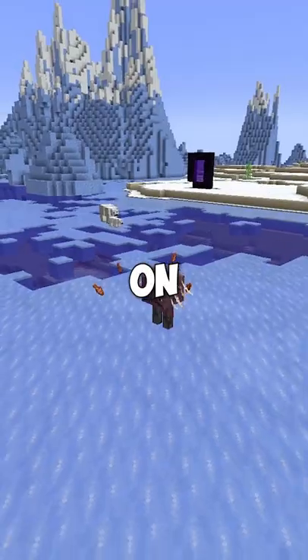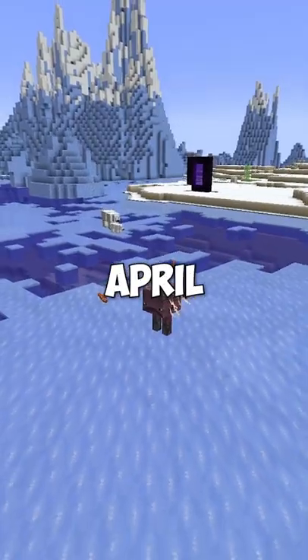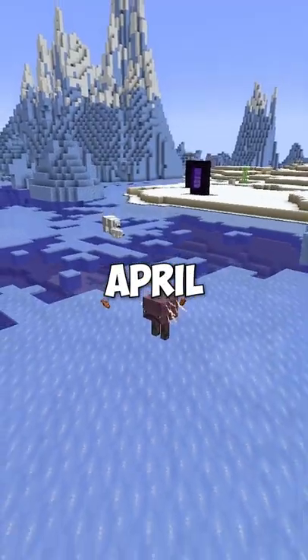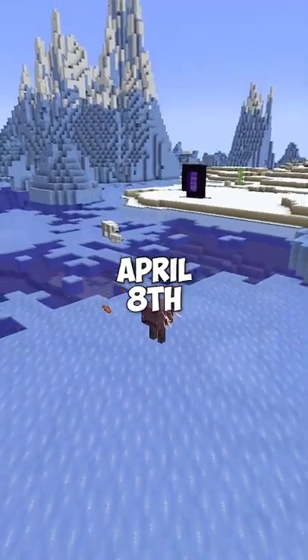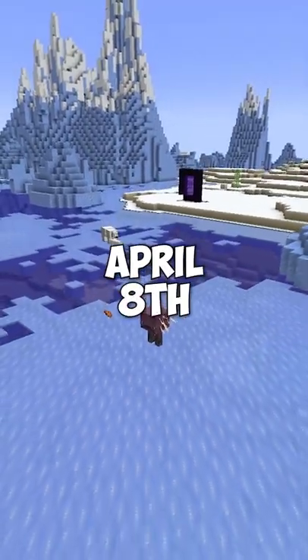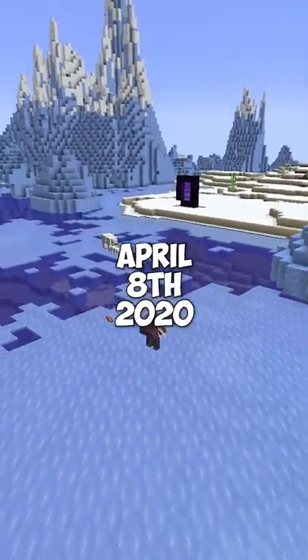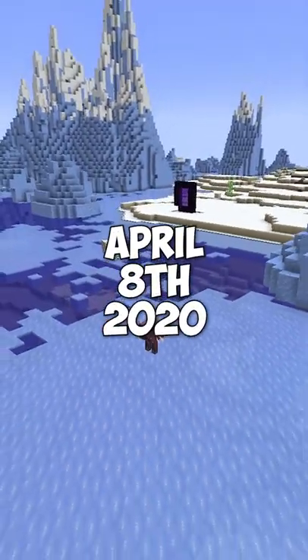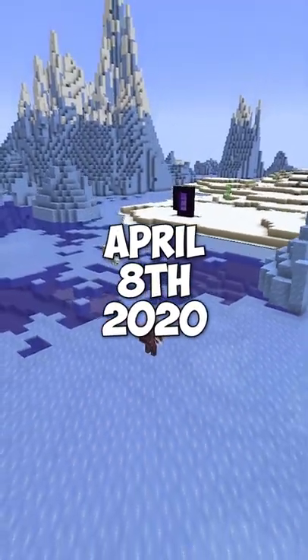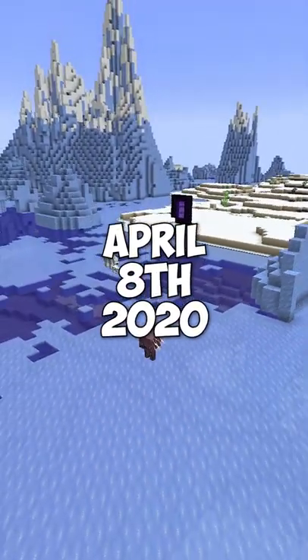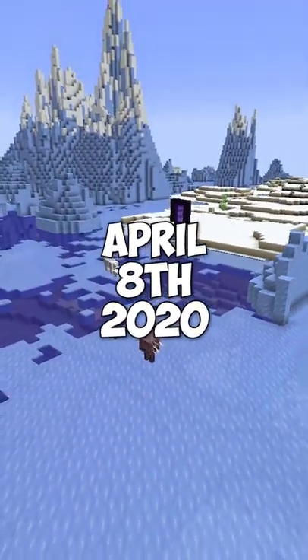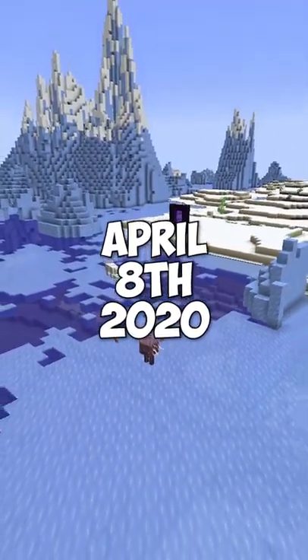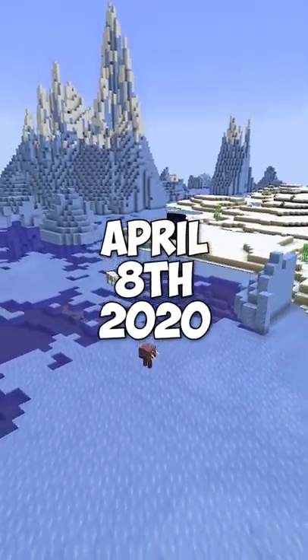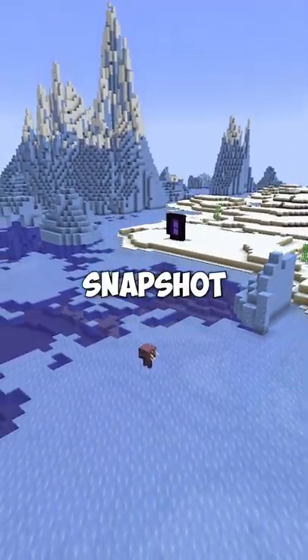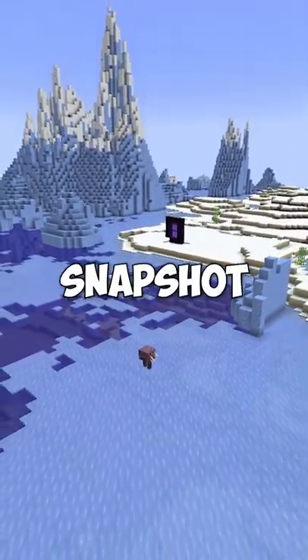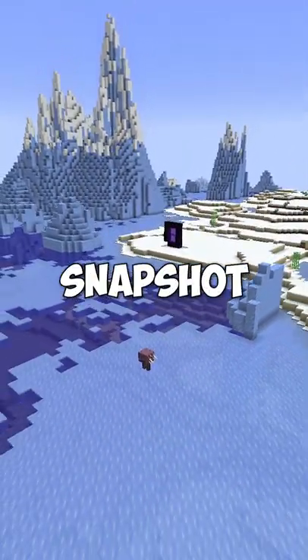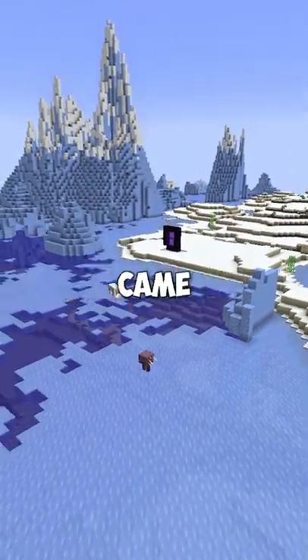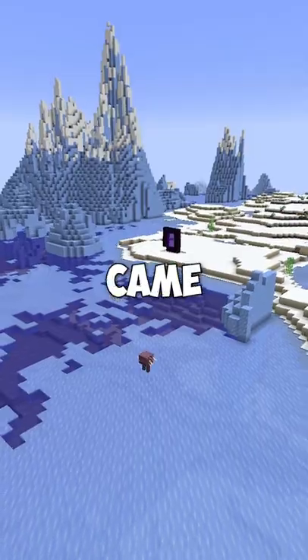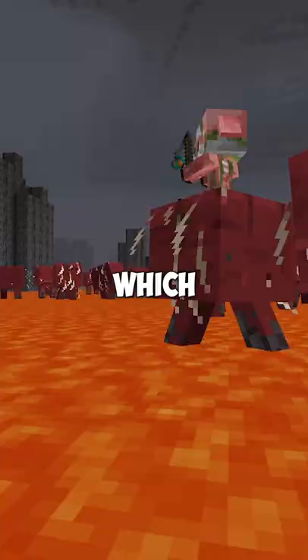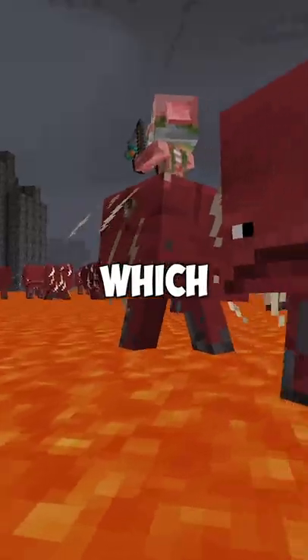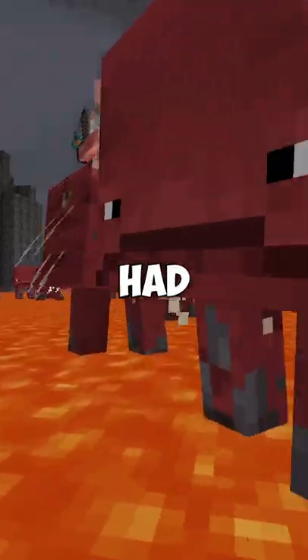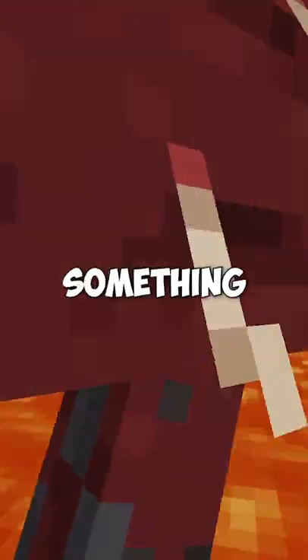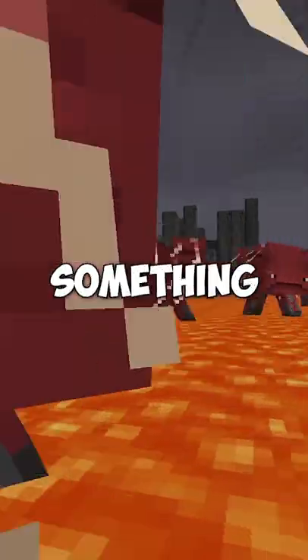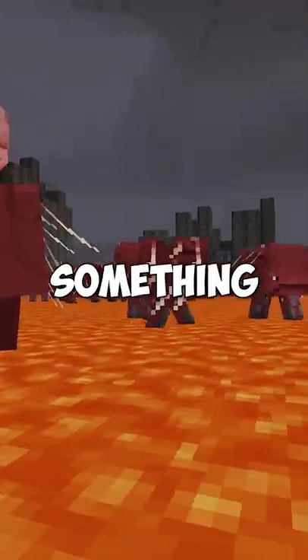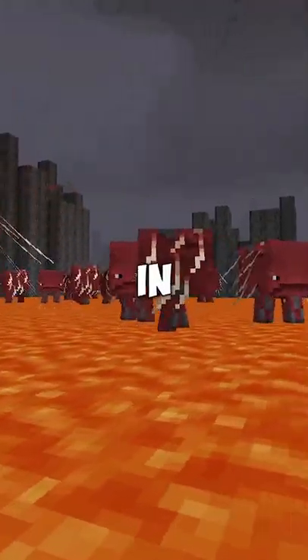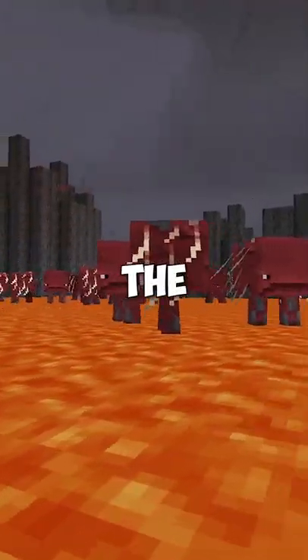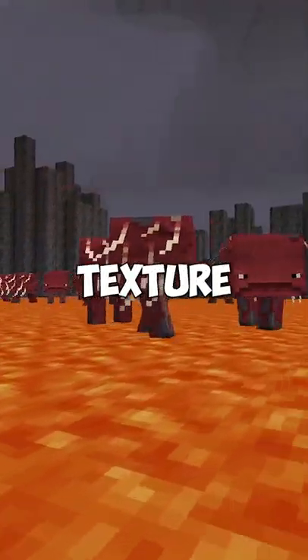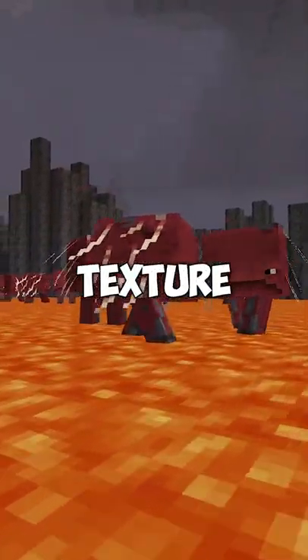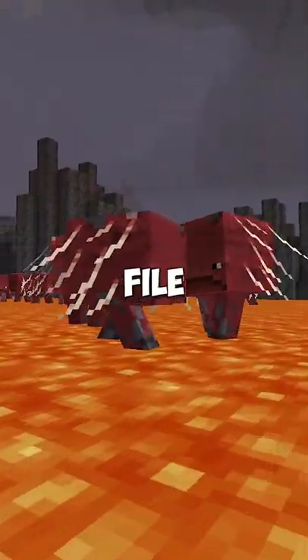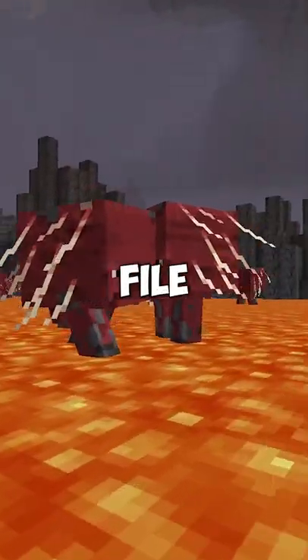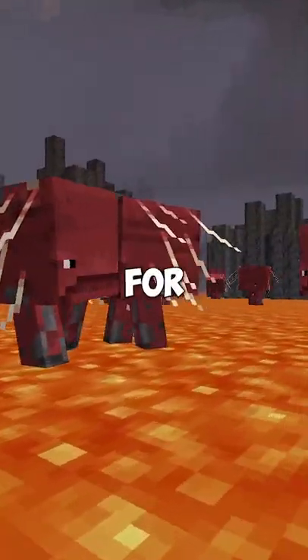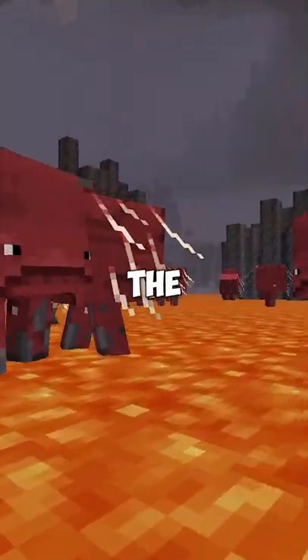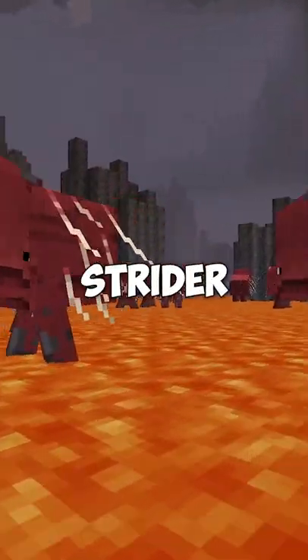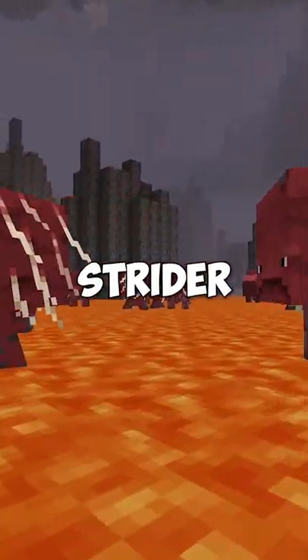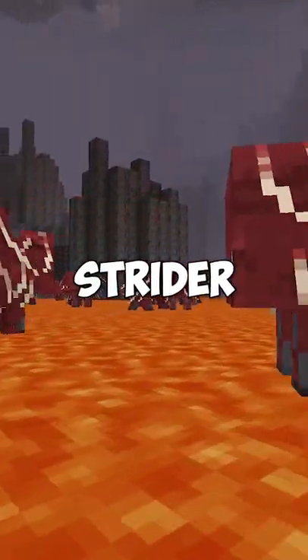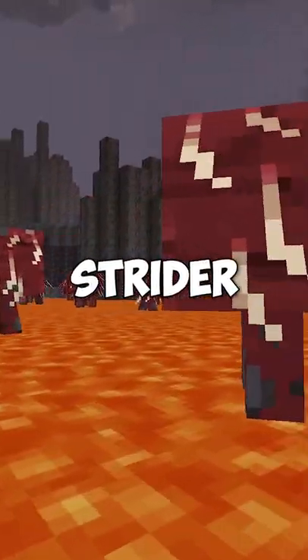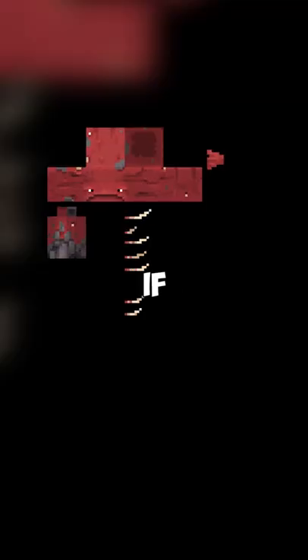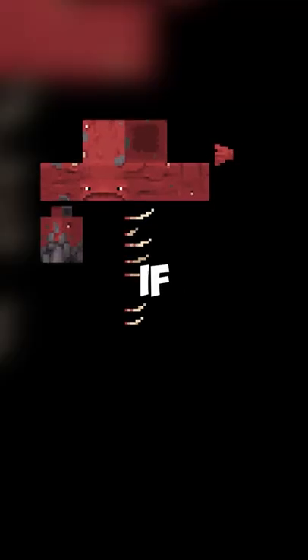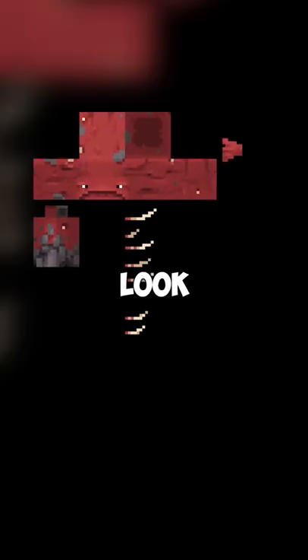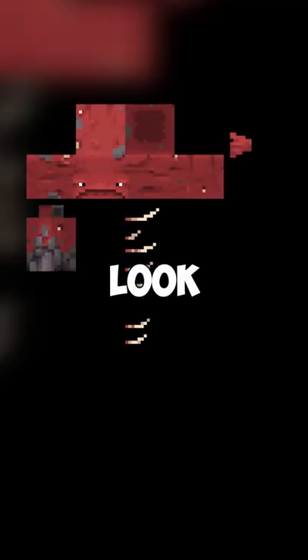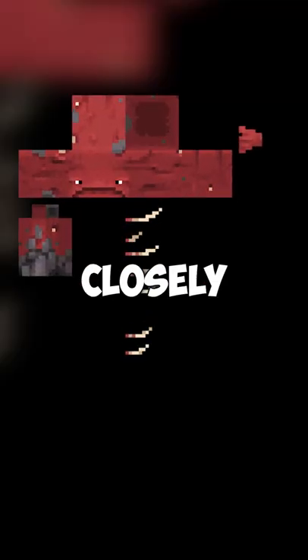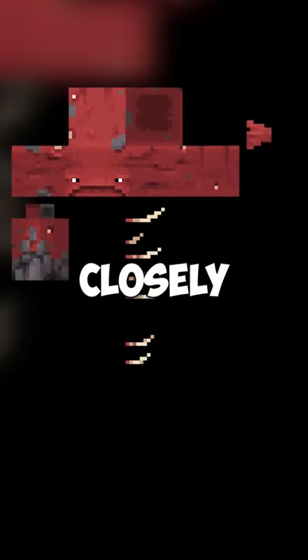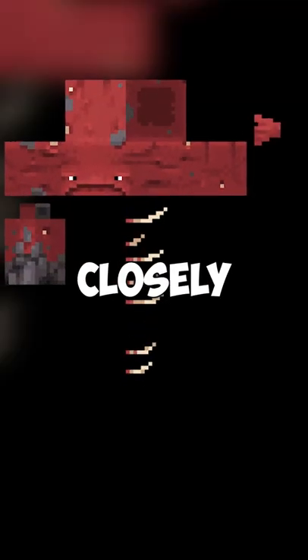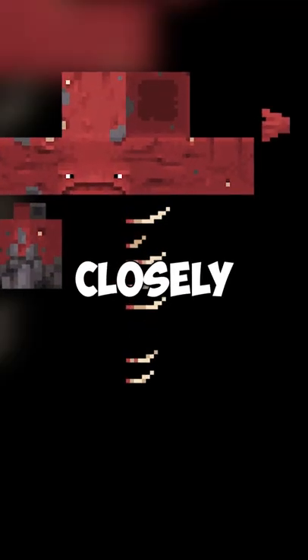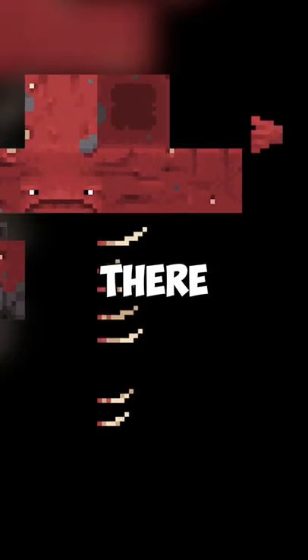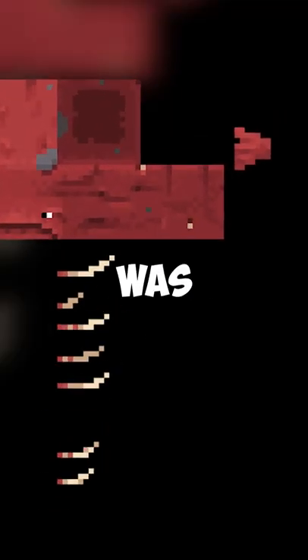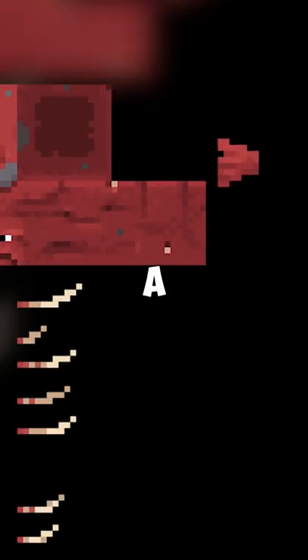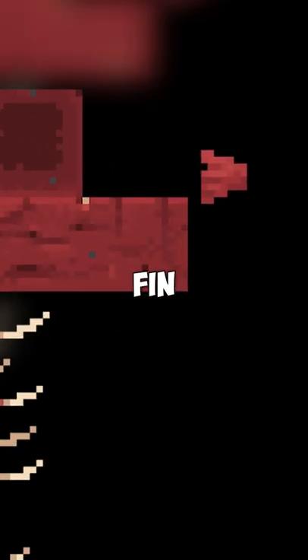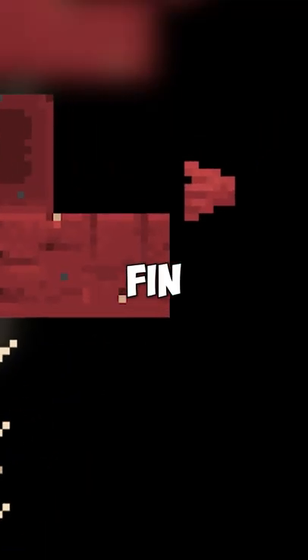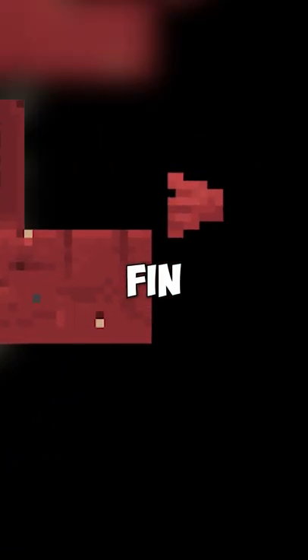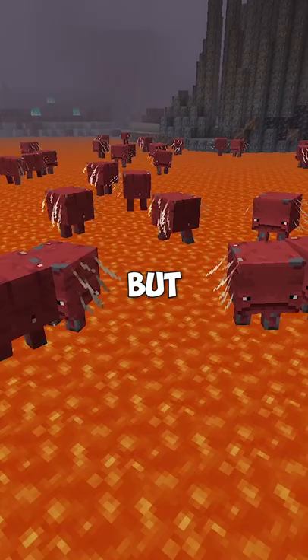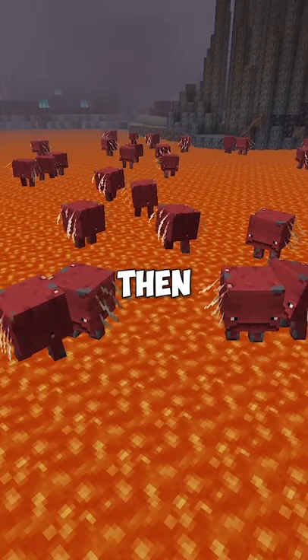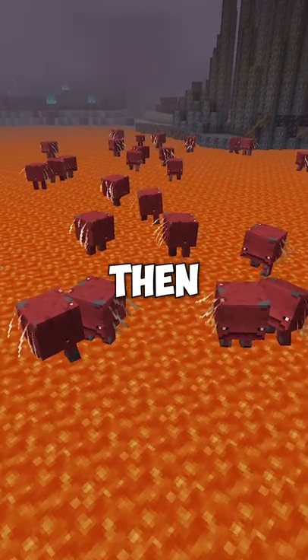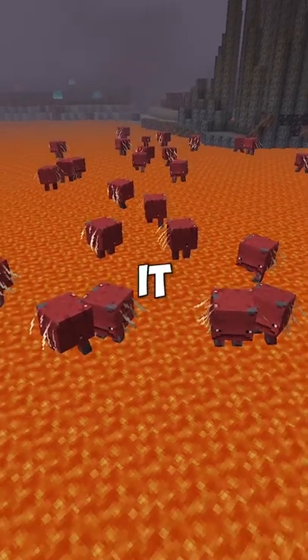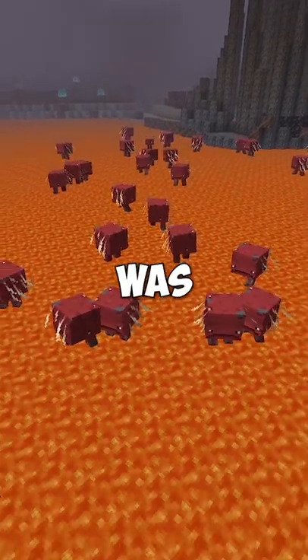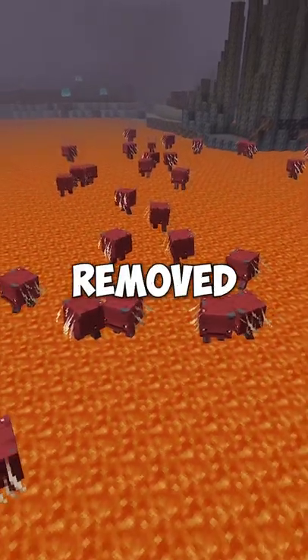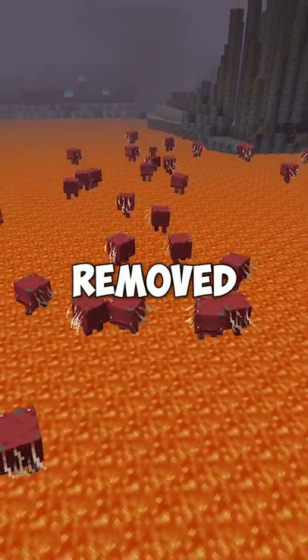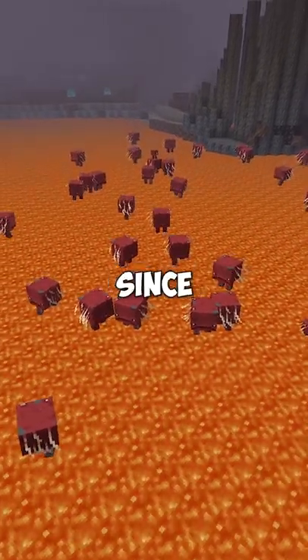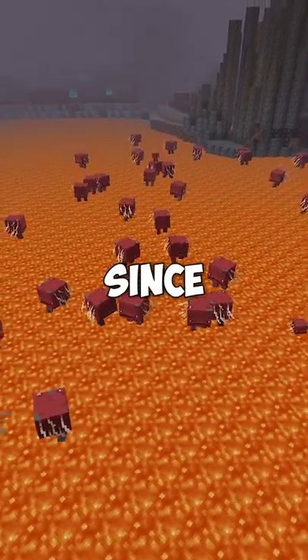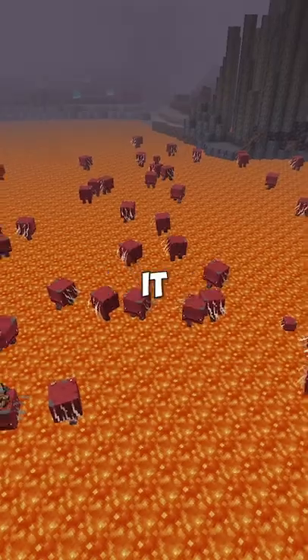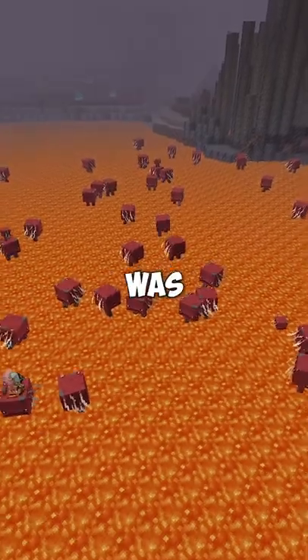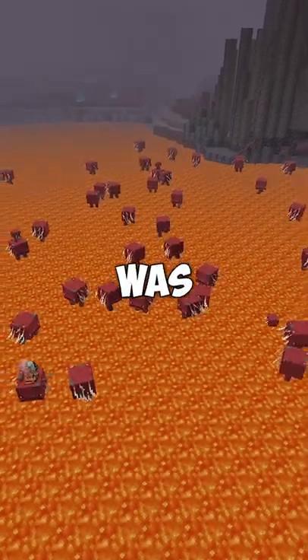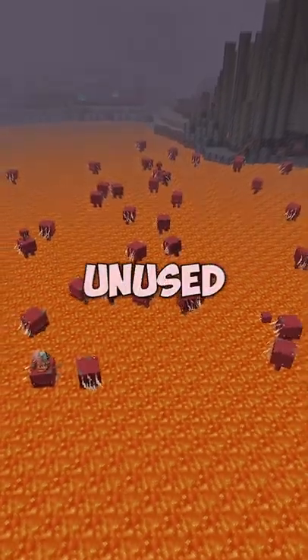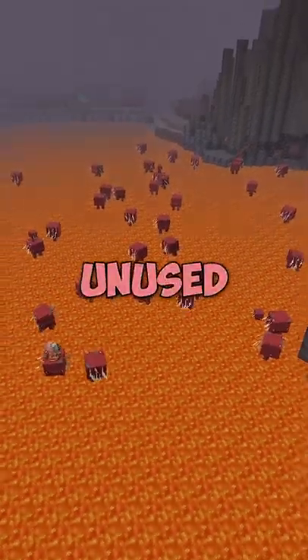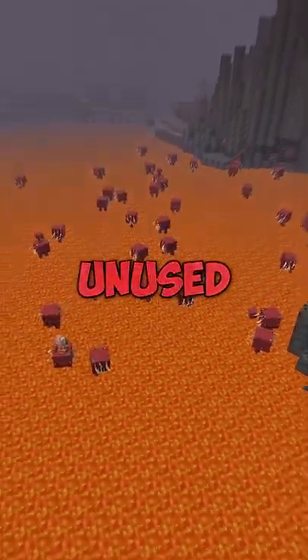On April 8th, 2020, a snapshot came out which had something in the texture file for the Strider. And if you look closely, there was a fin. But then it was removed since it was unused.